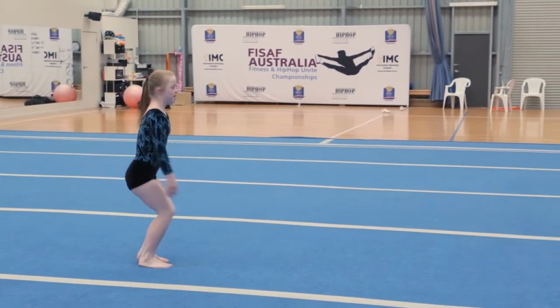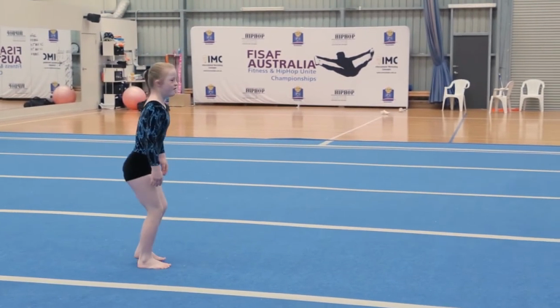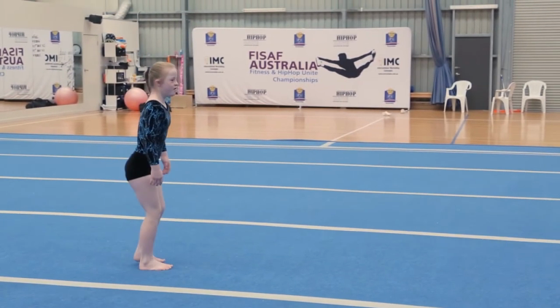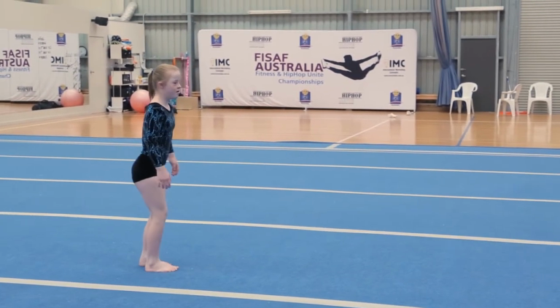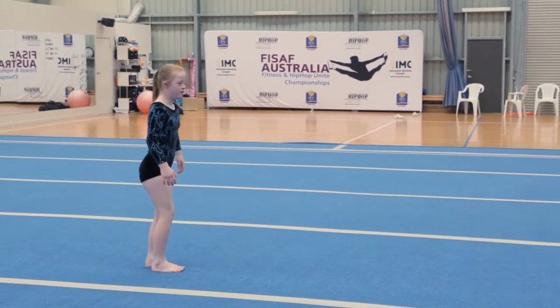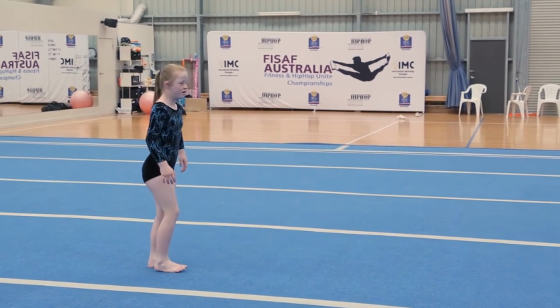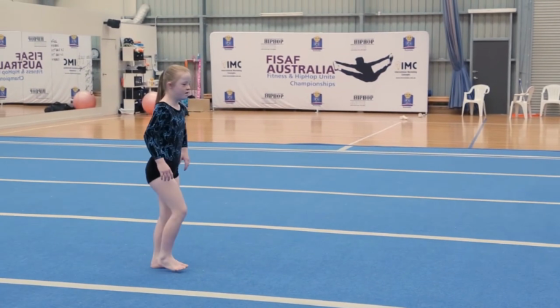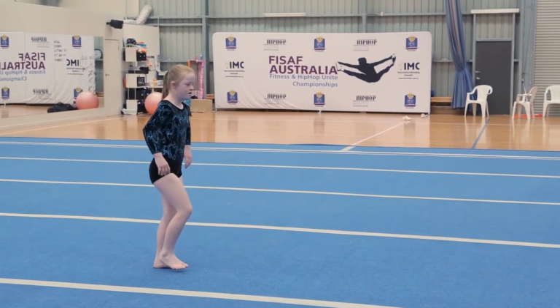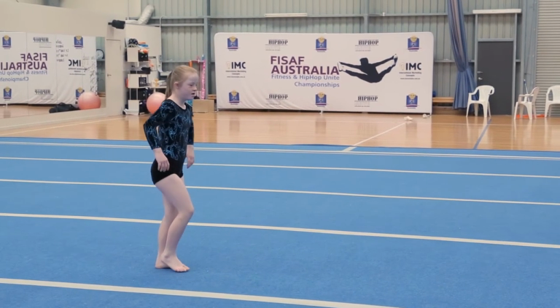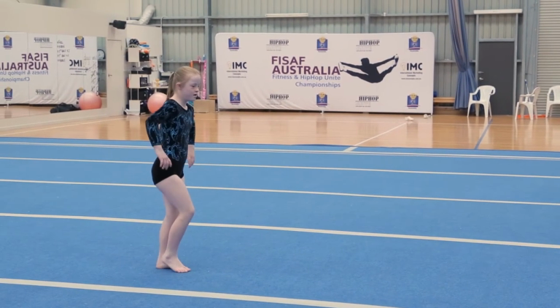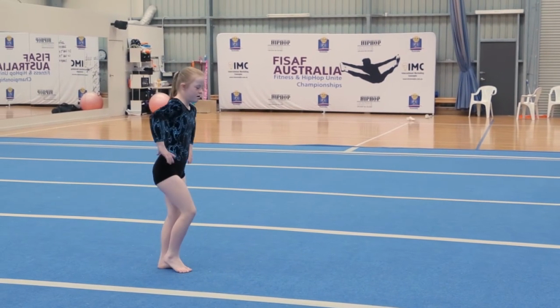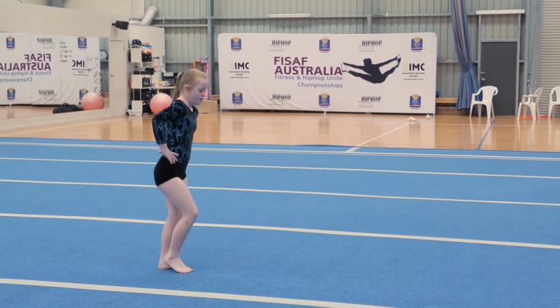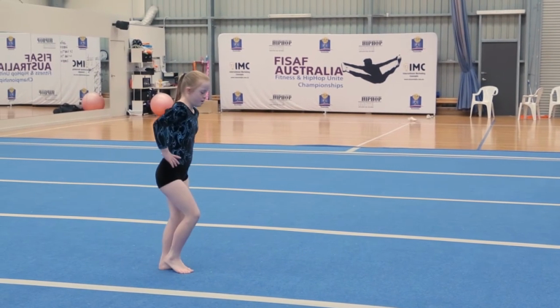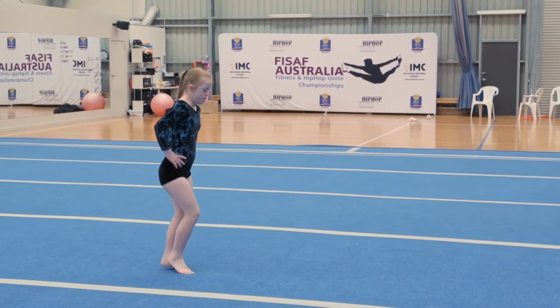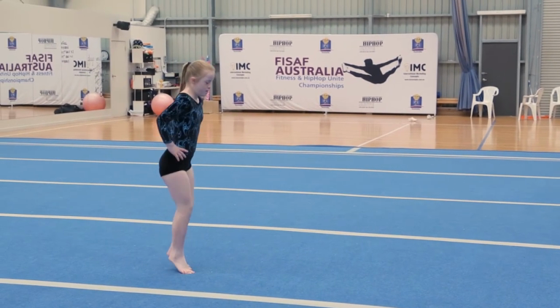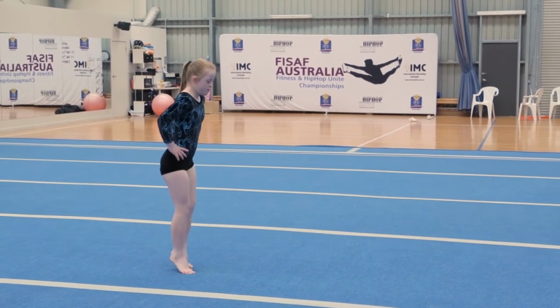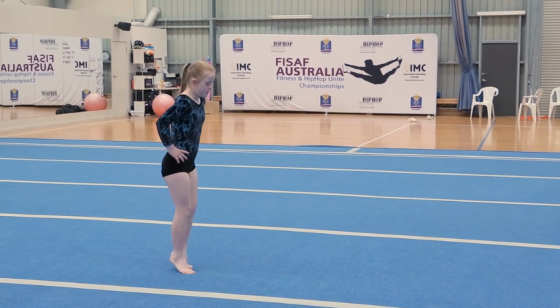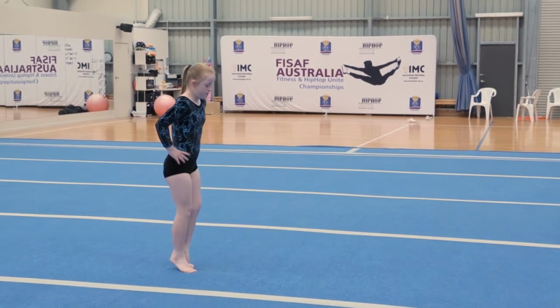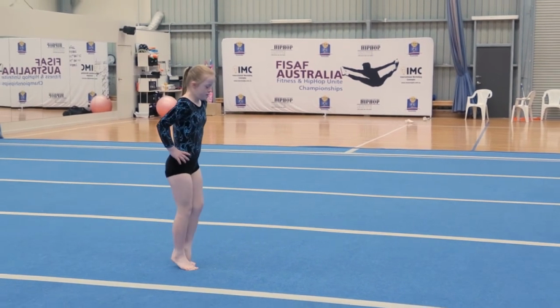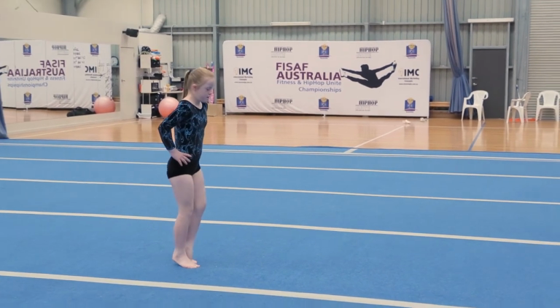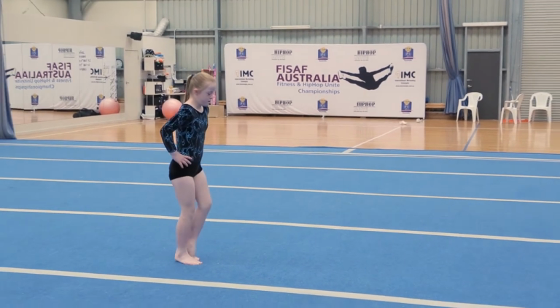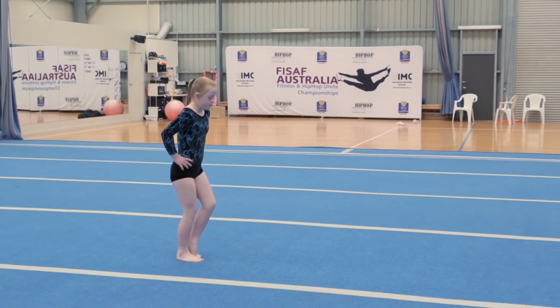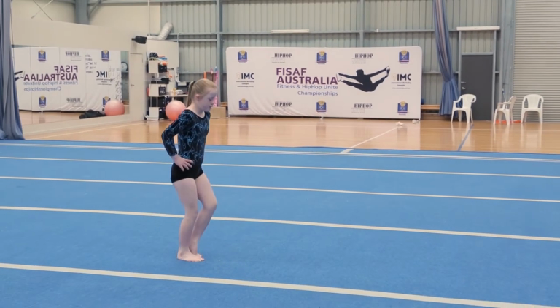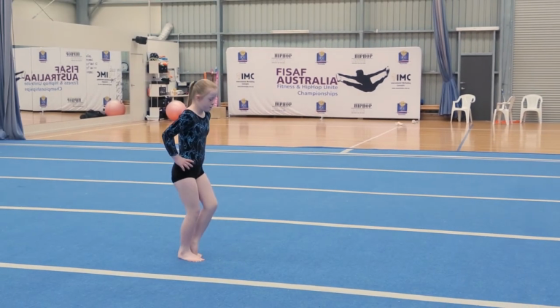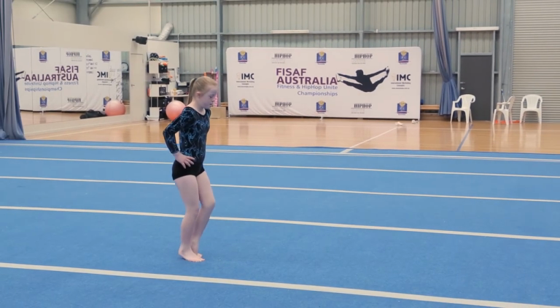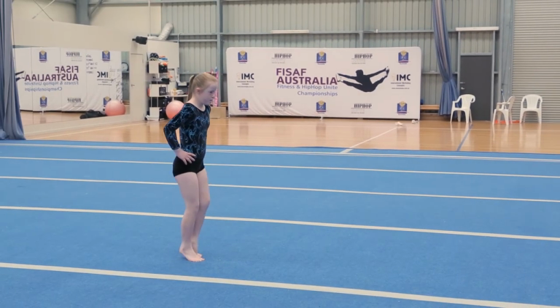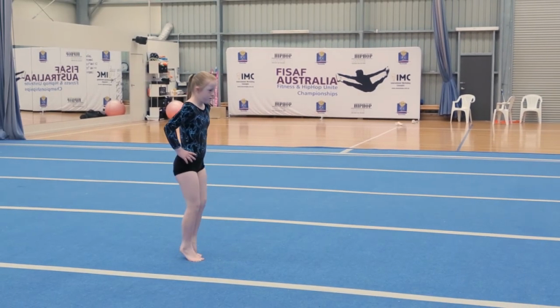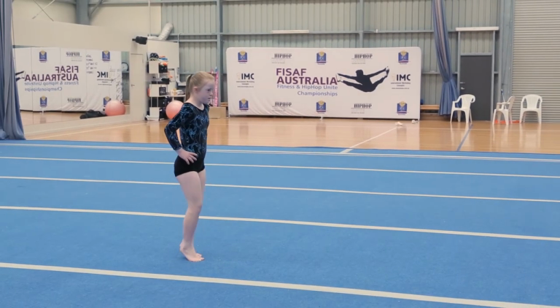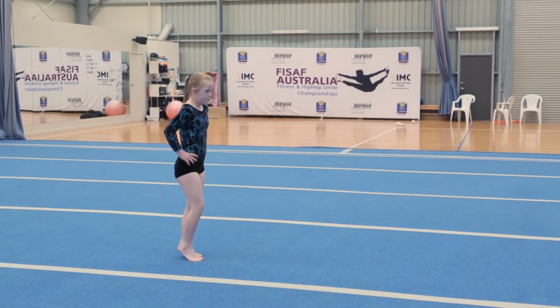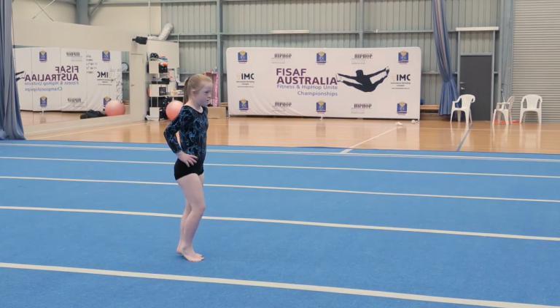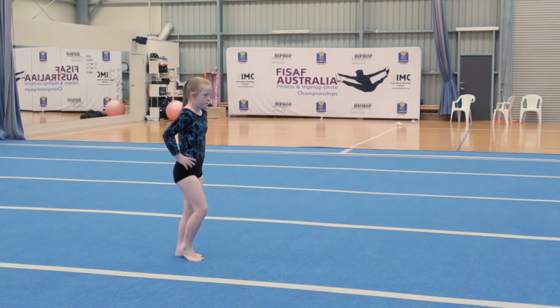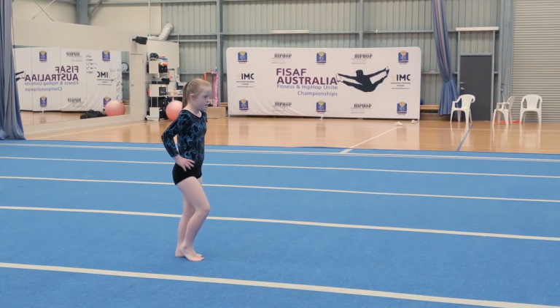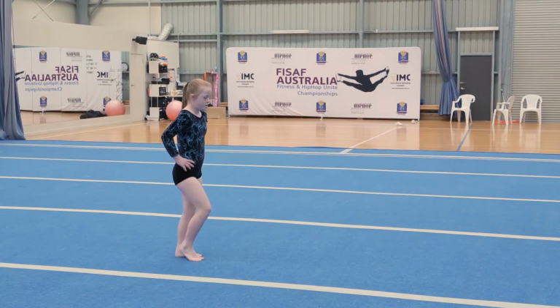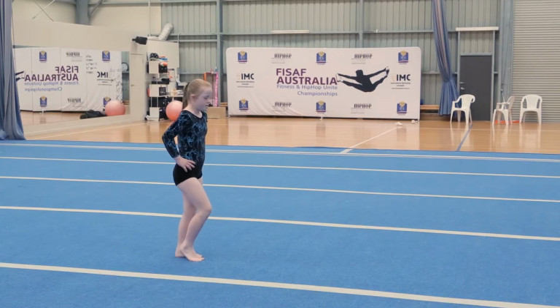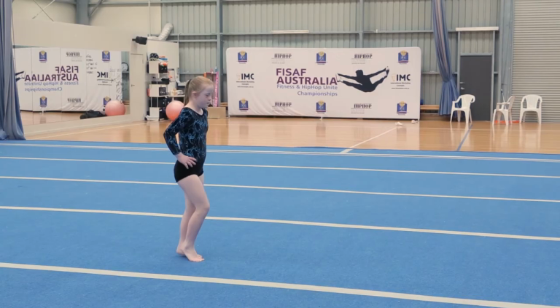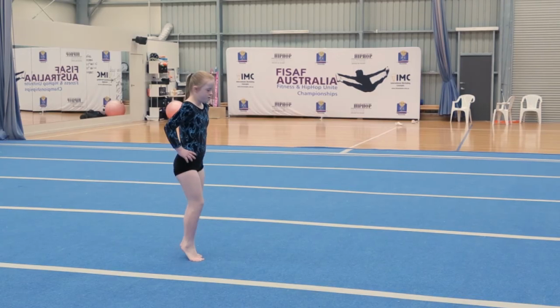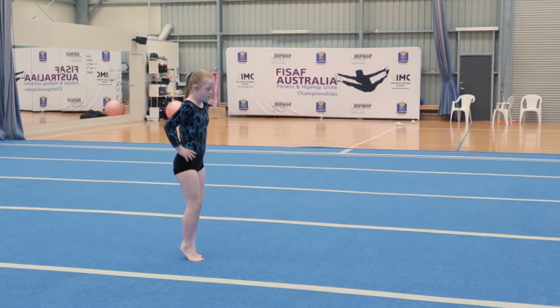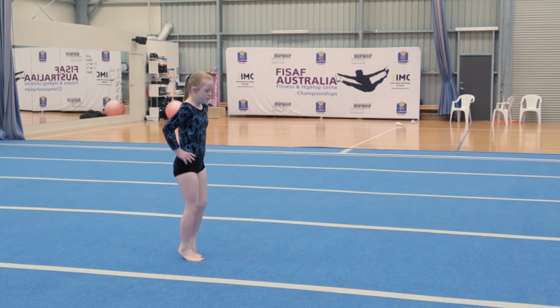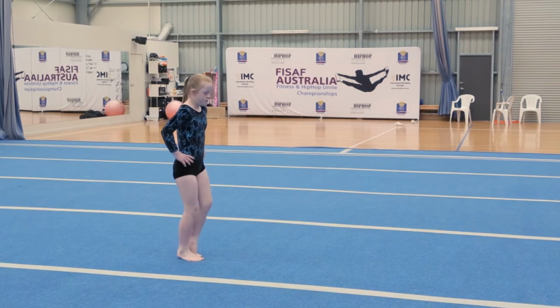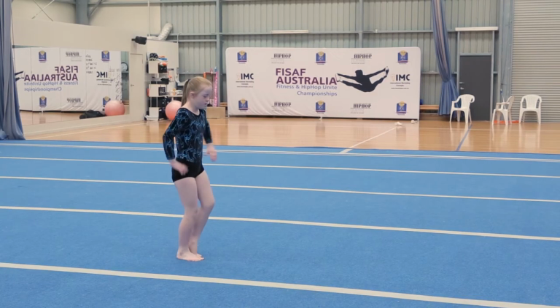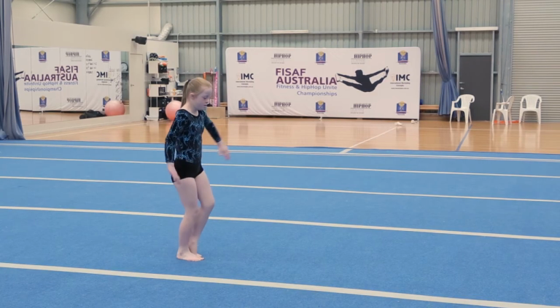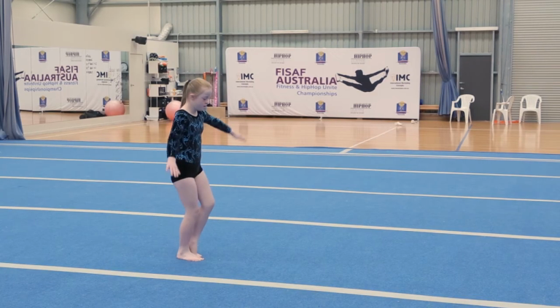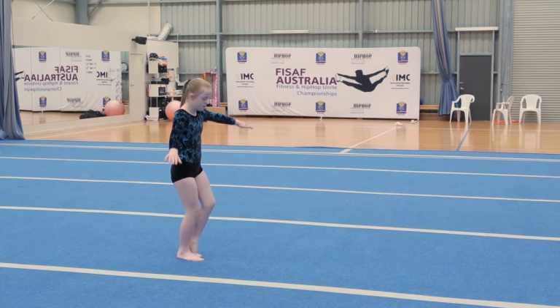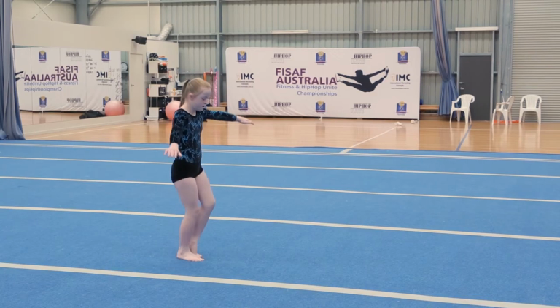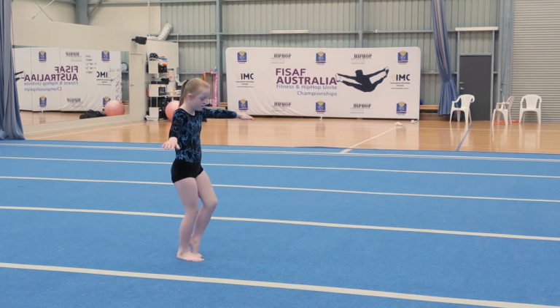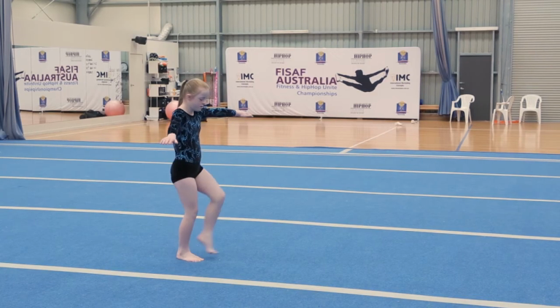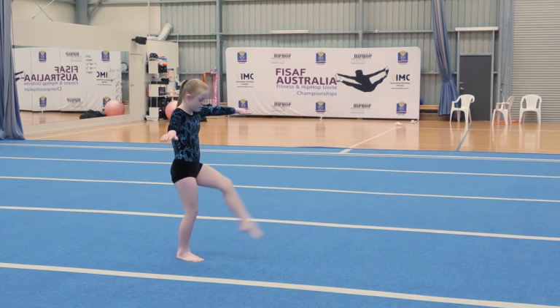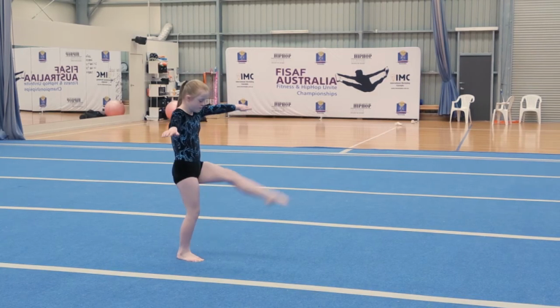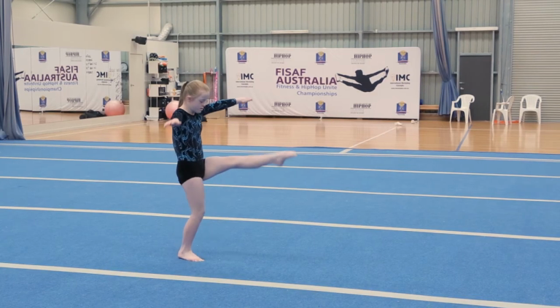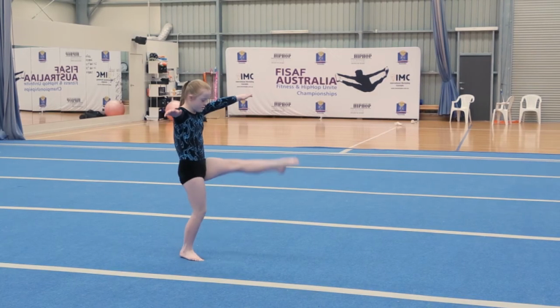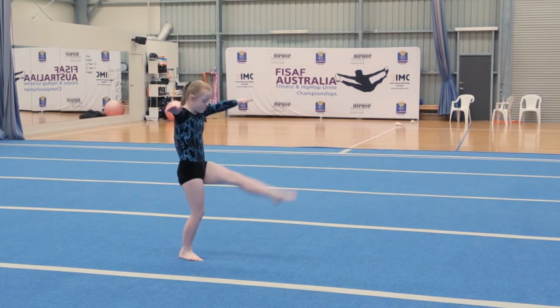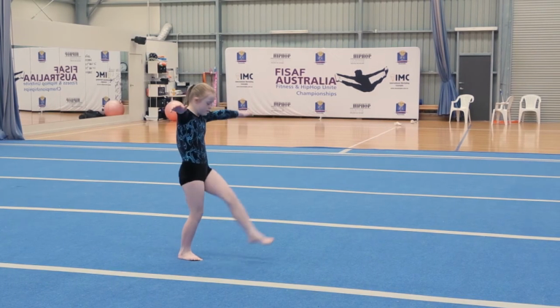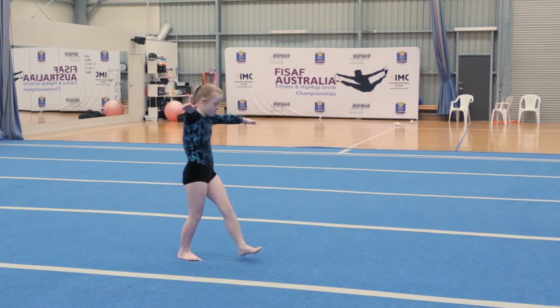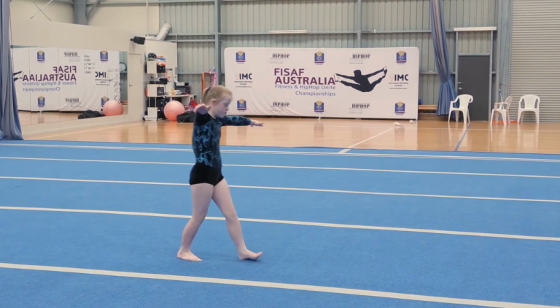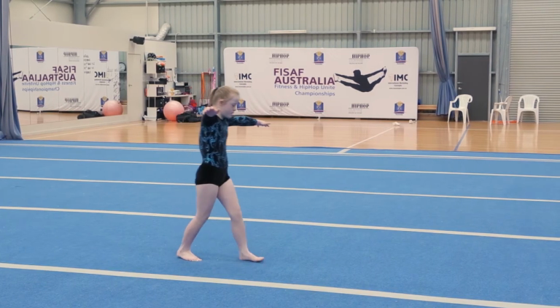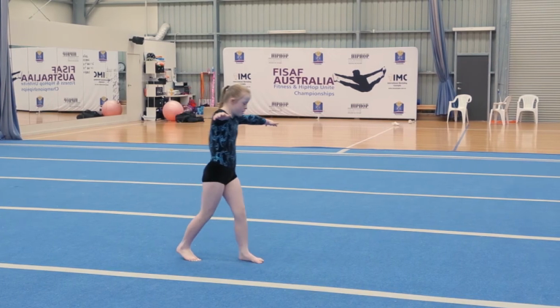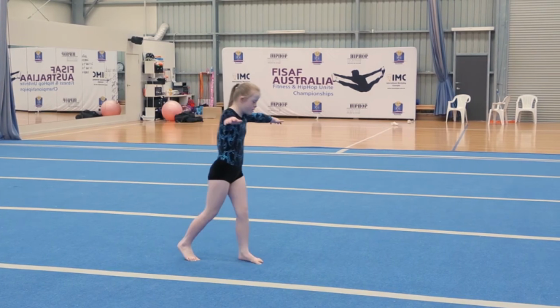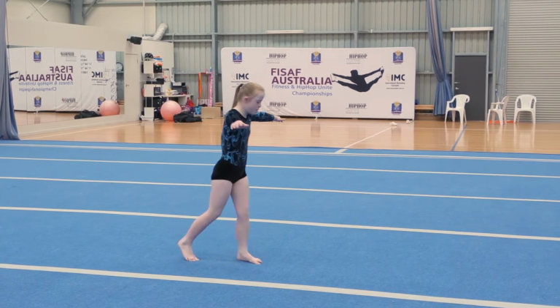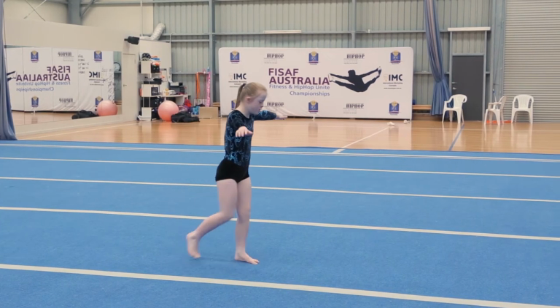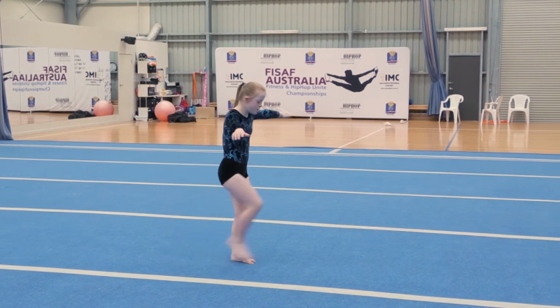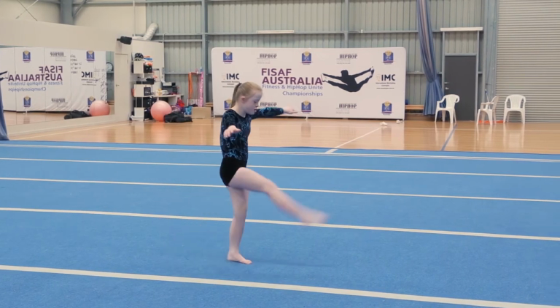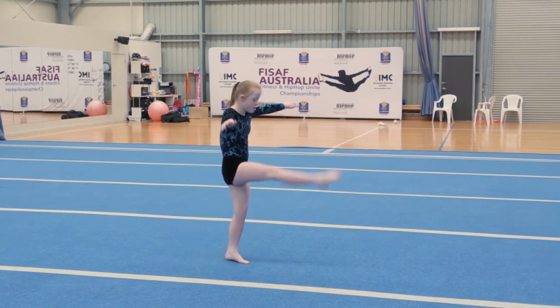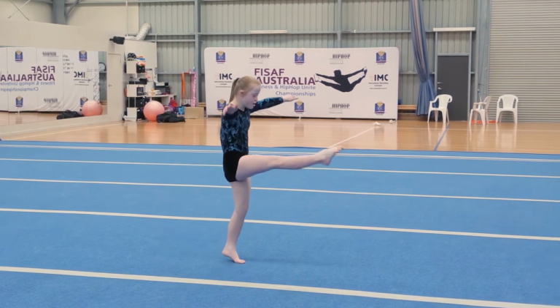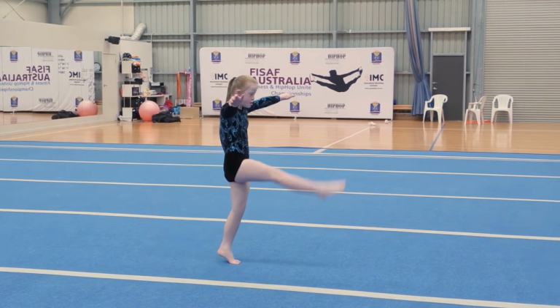Straight jump. Four heel toes. Step kick, step kick.